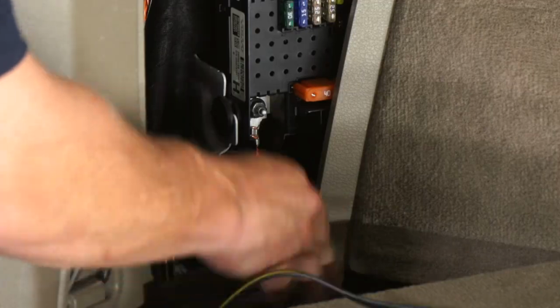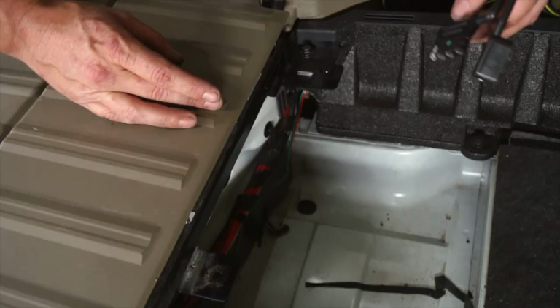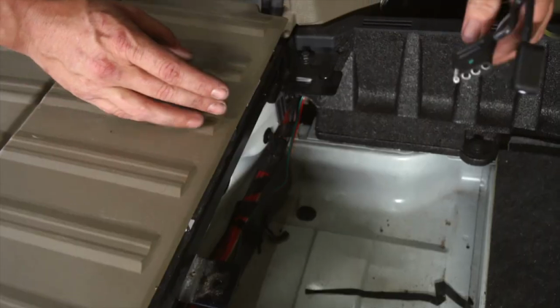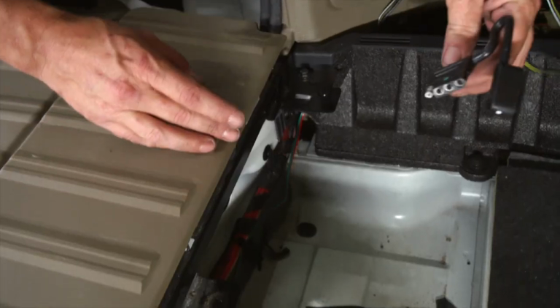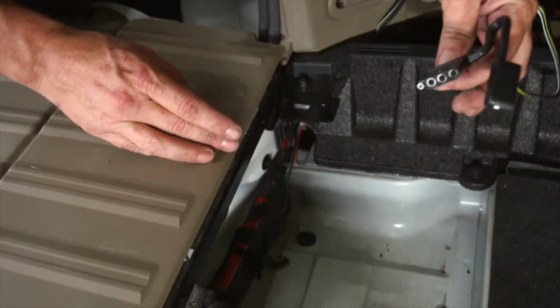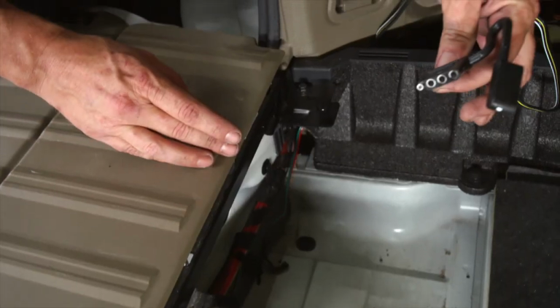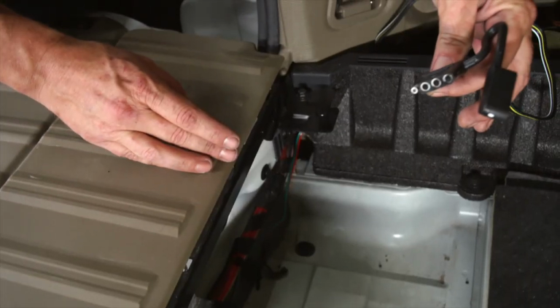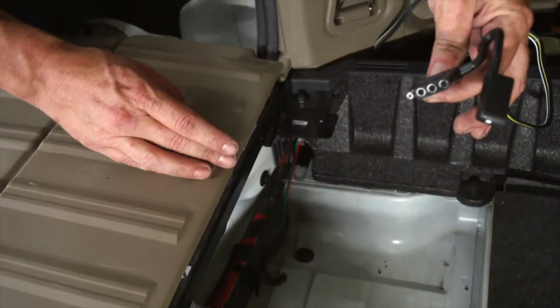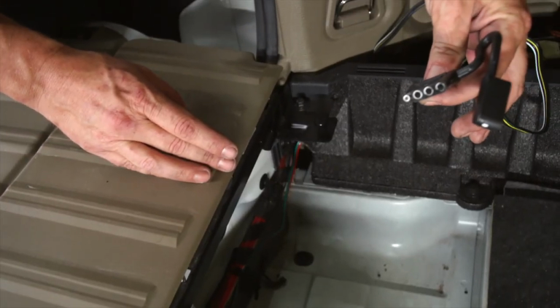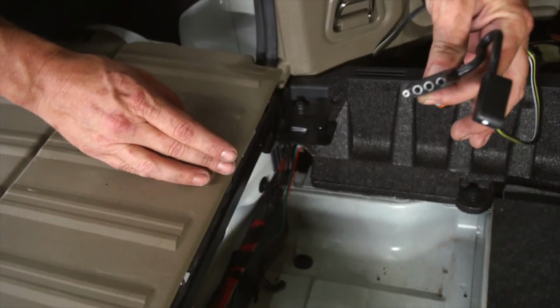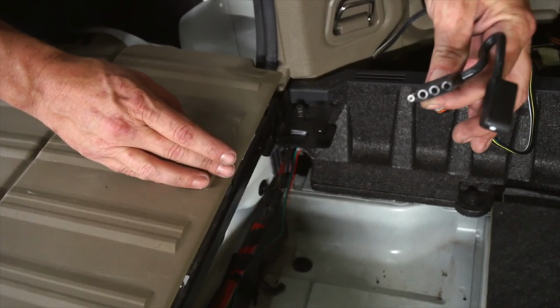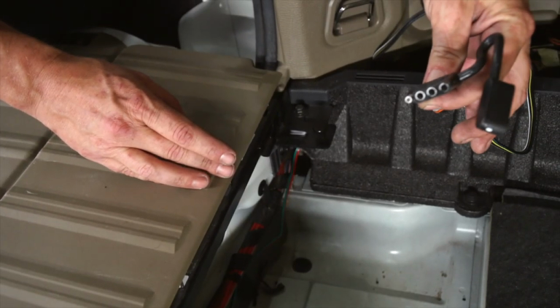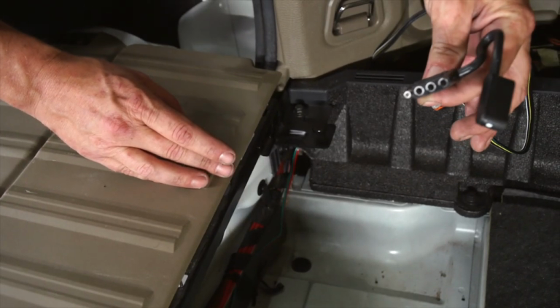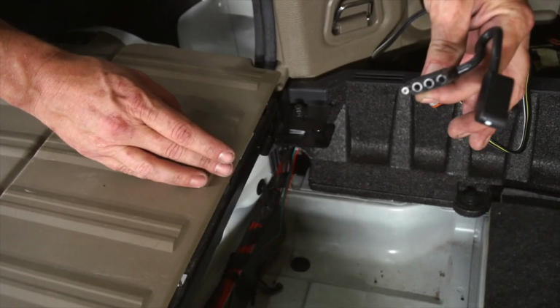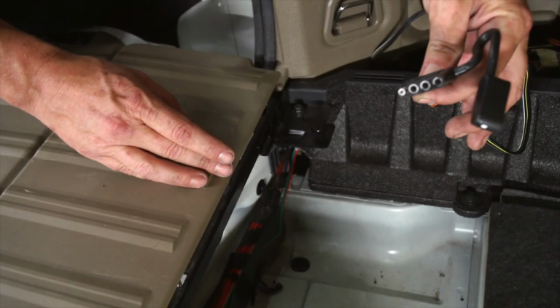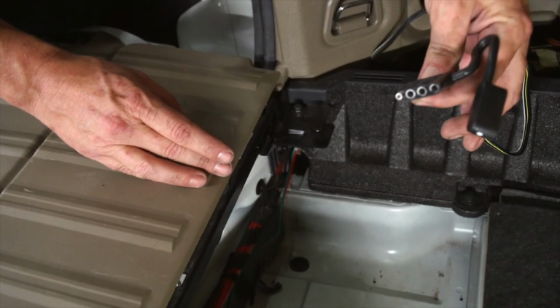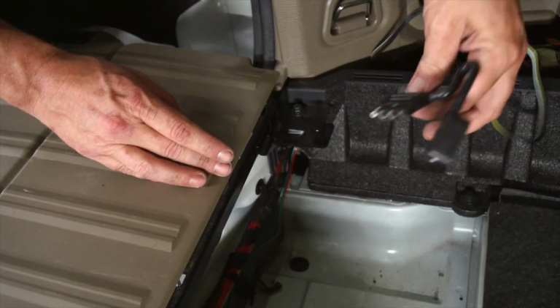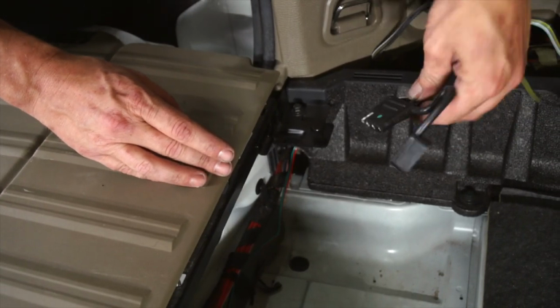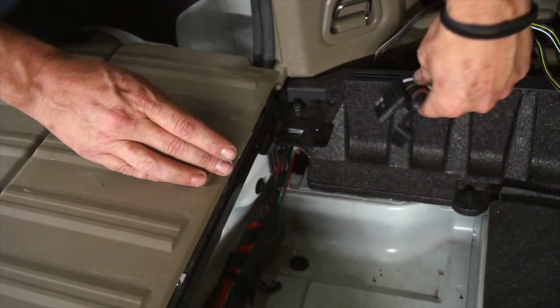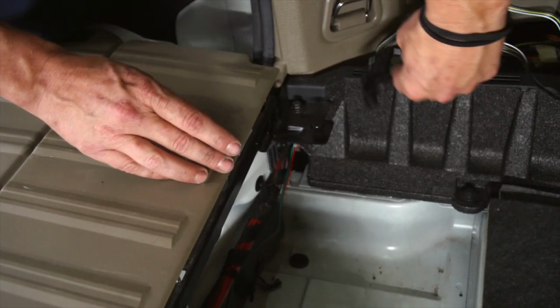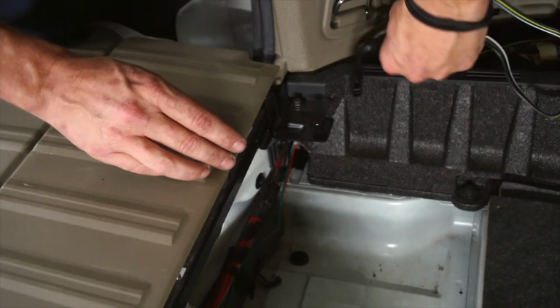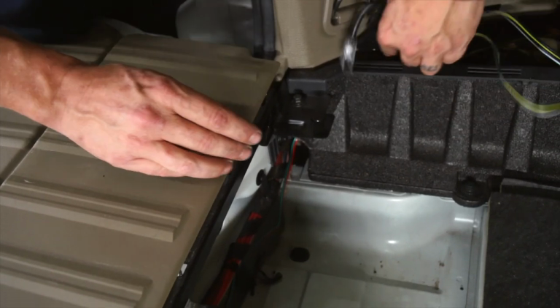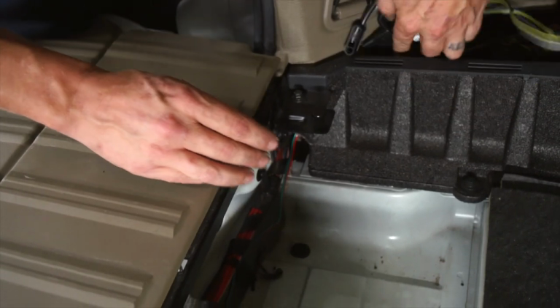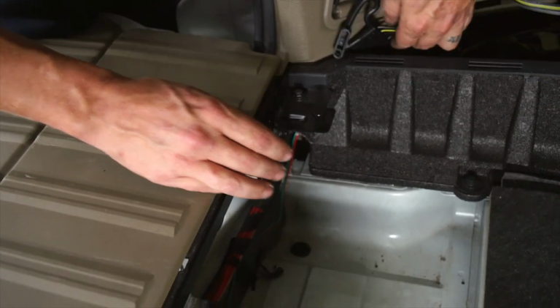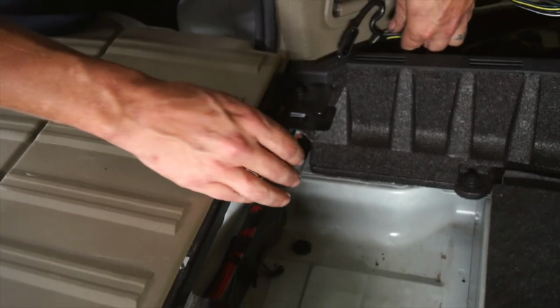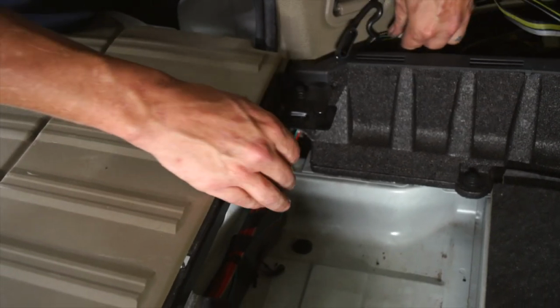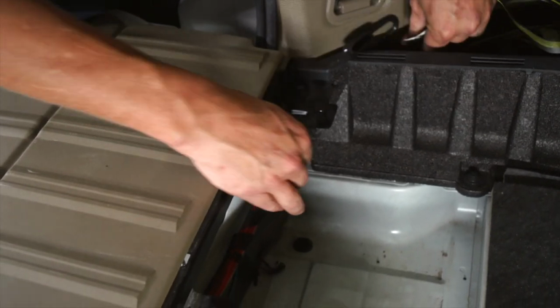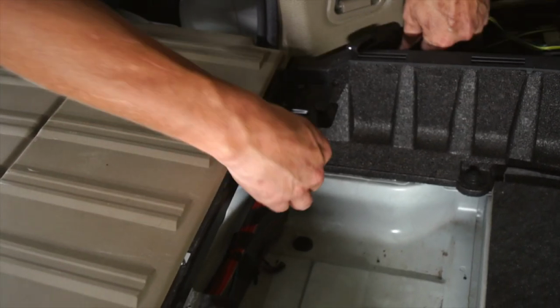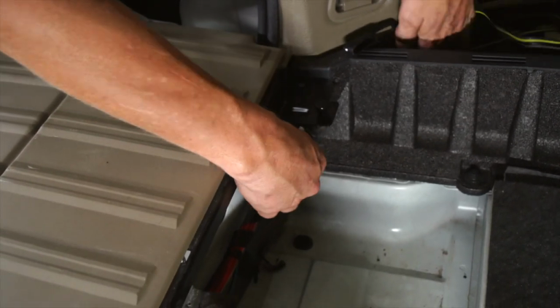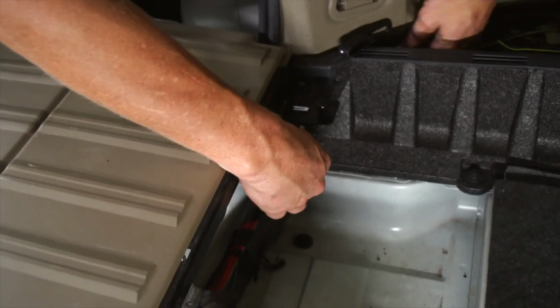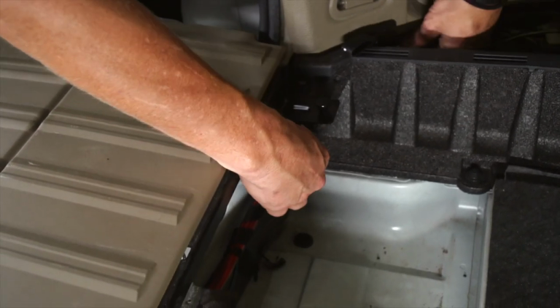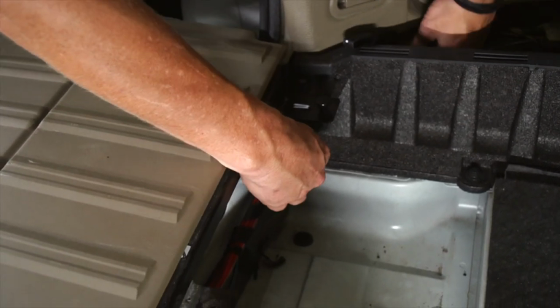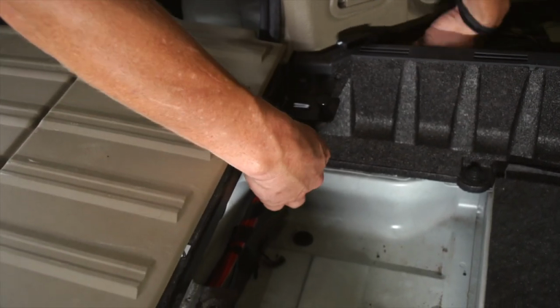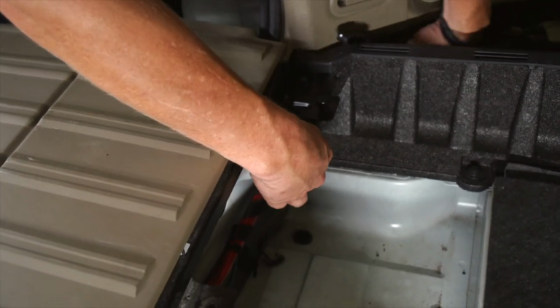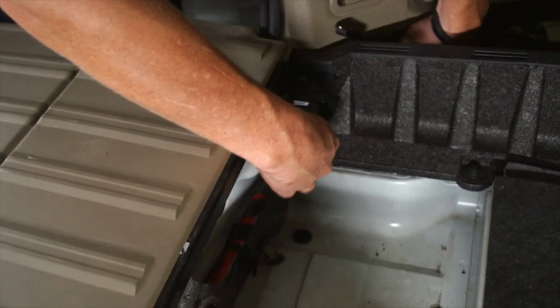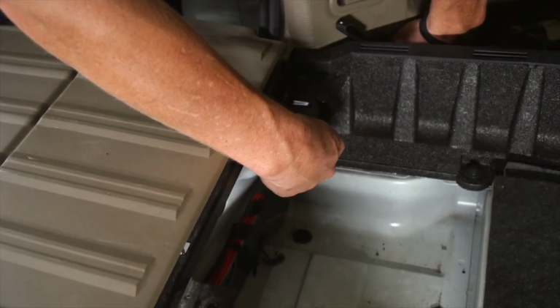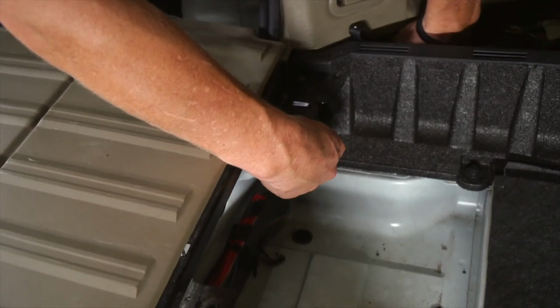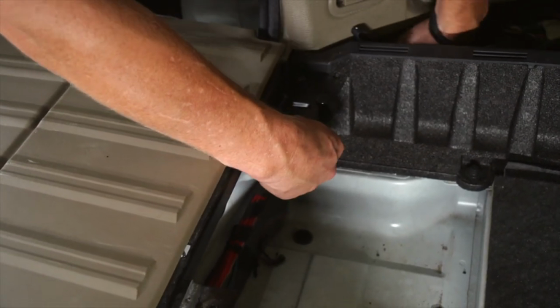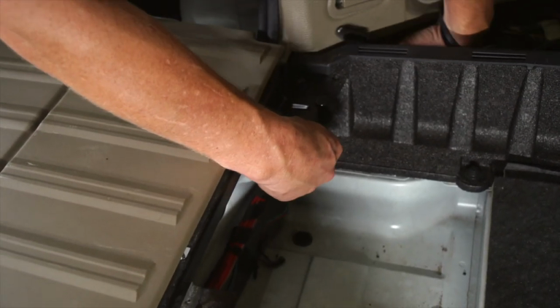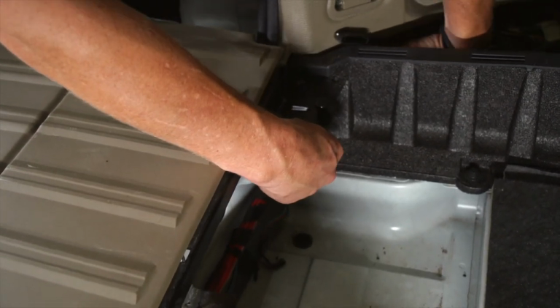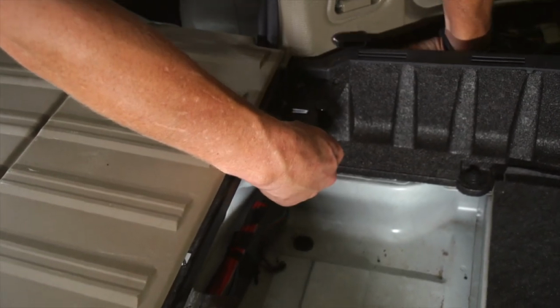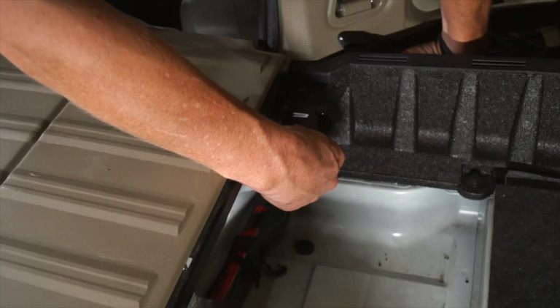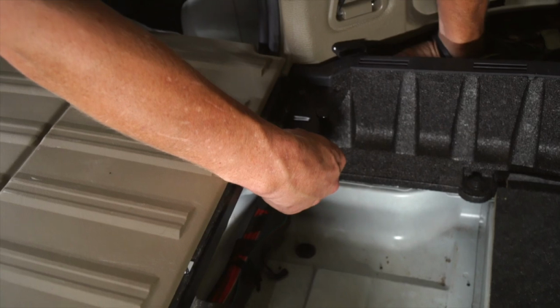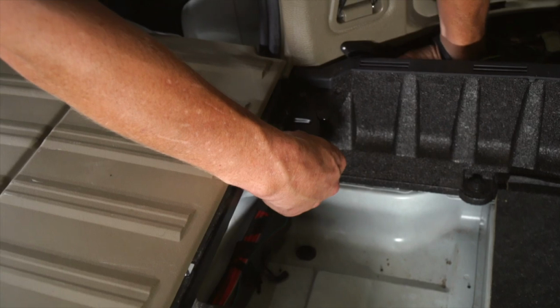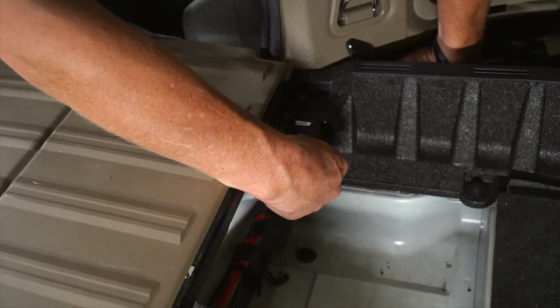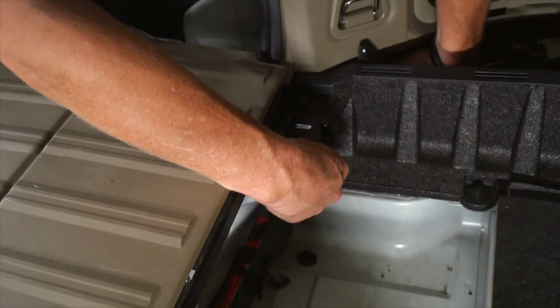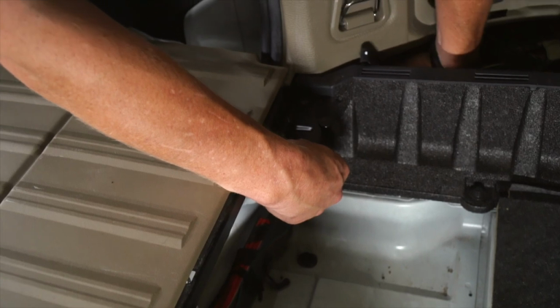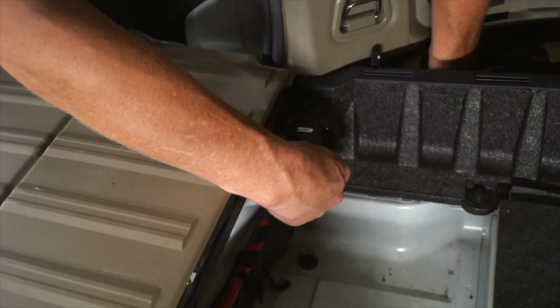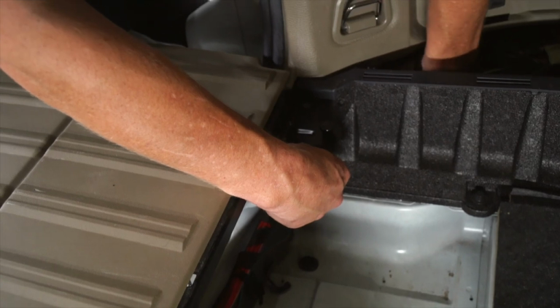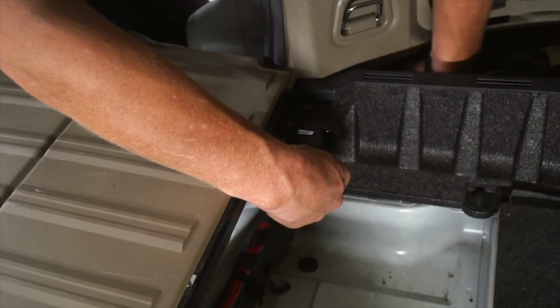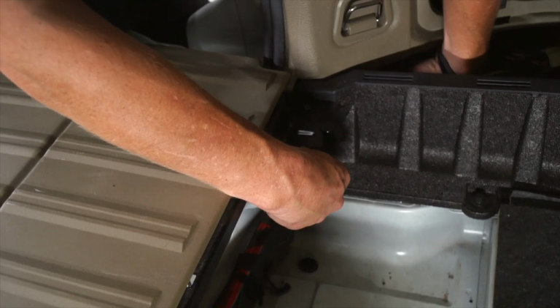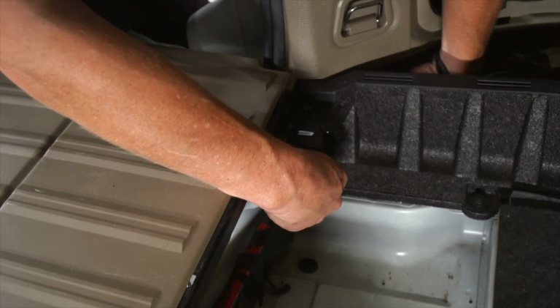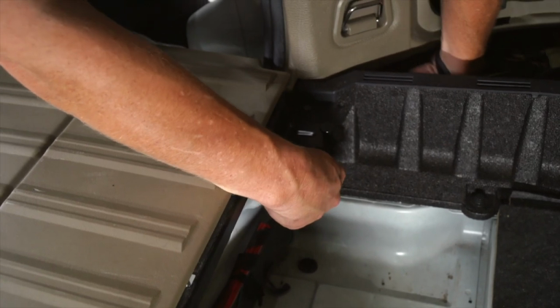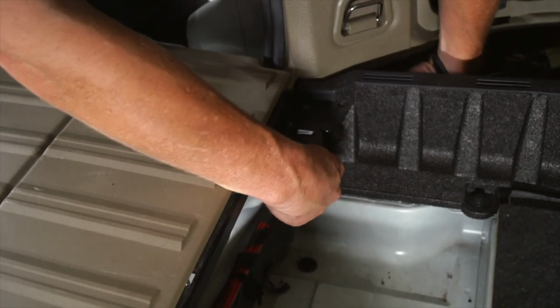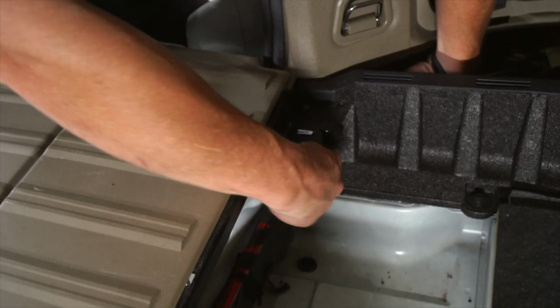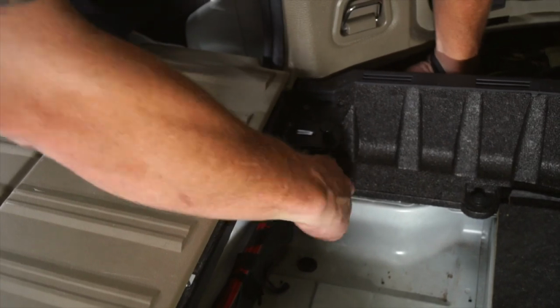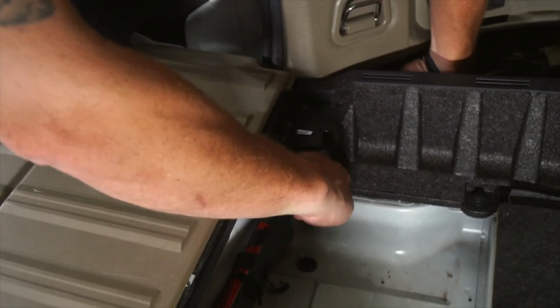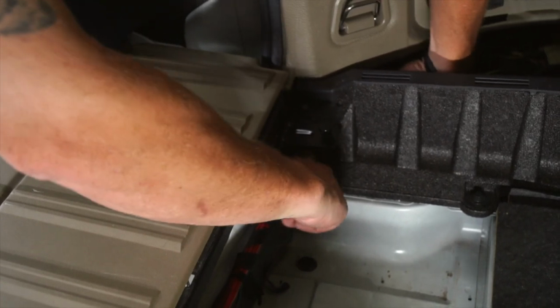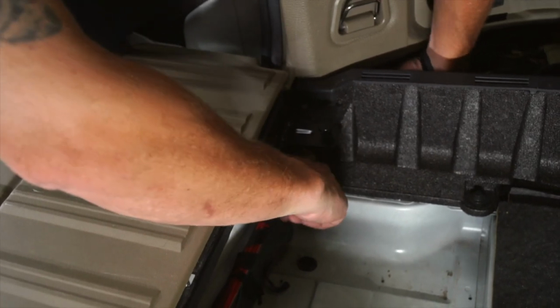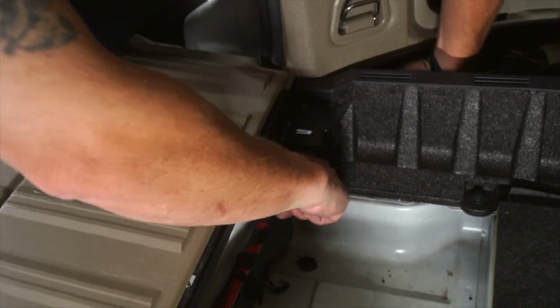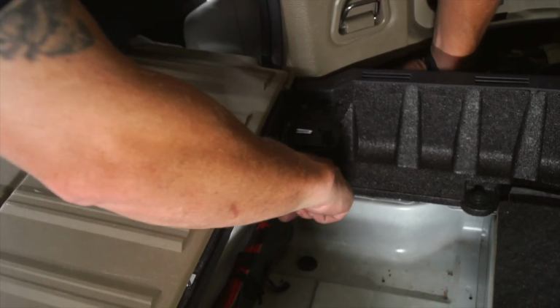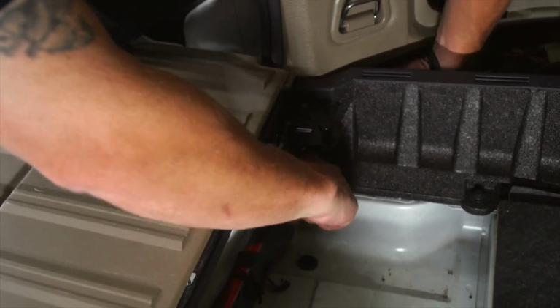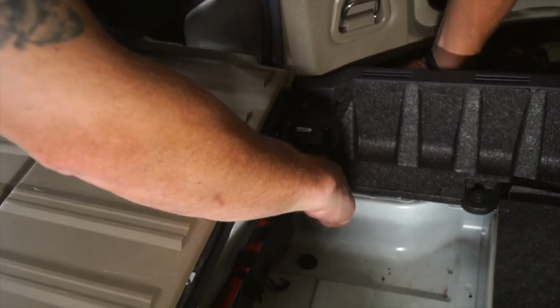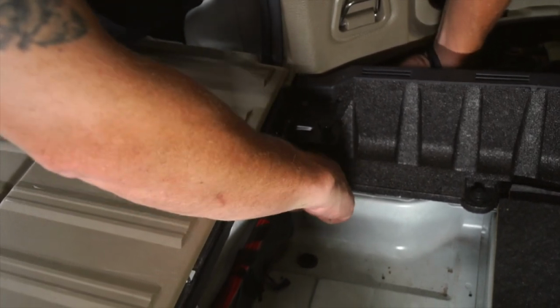We're going to take our four-flat wiring and slide it back through the same spot that we put our green and red wire.